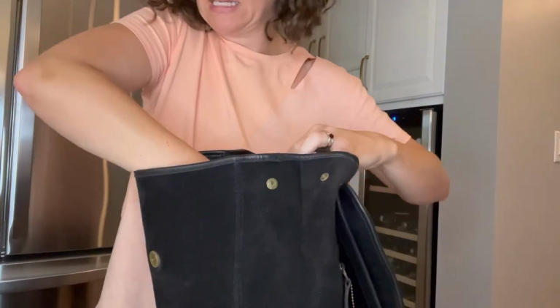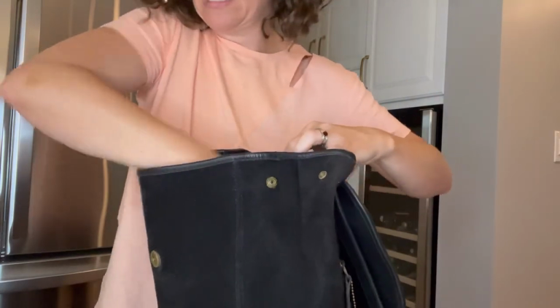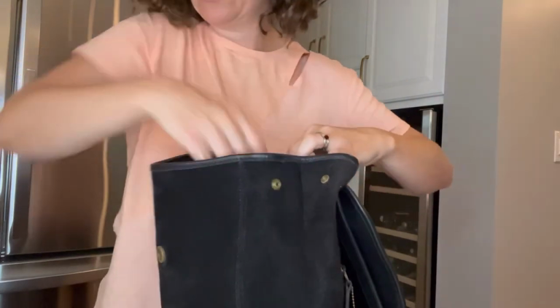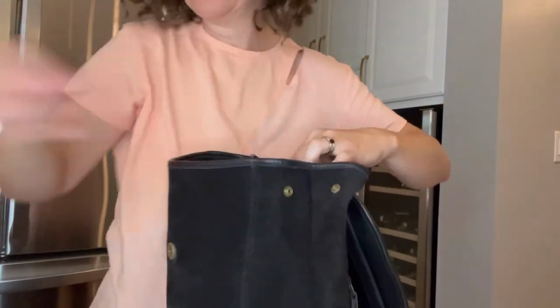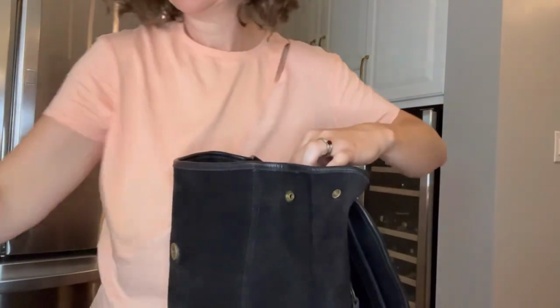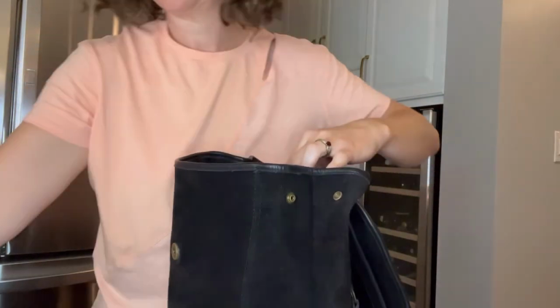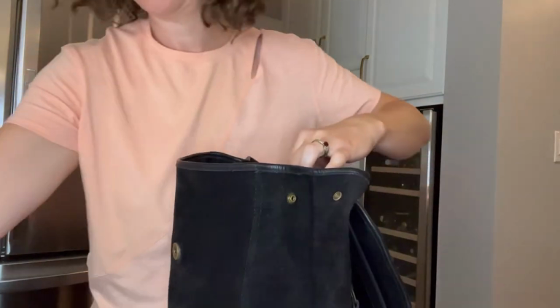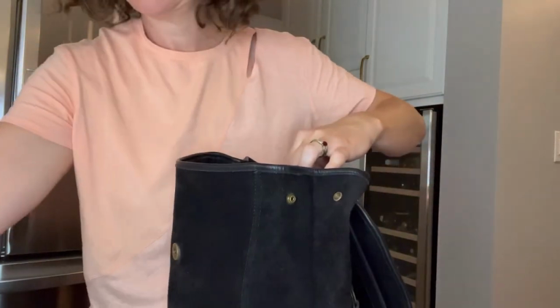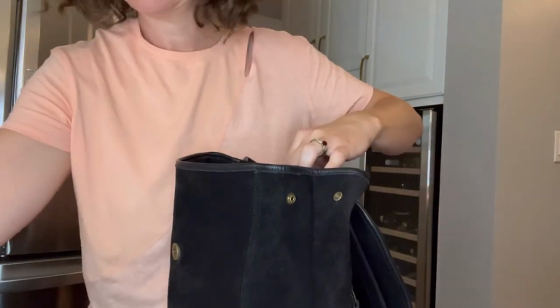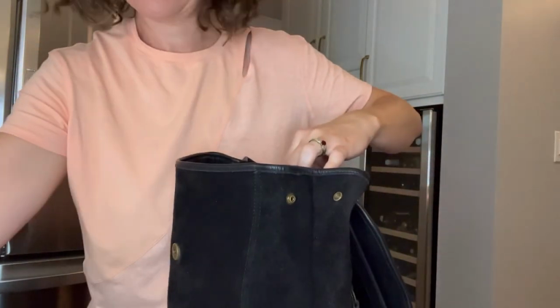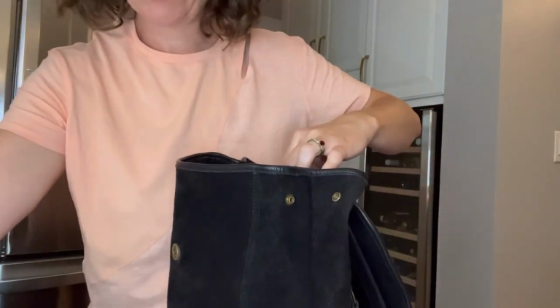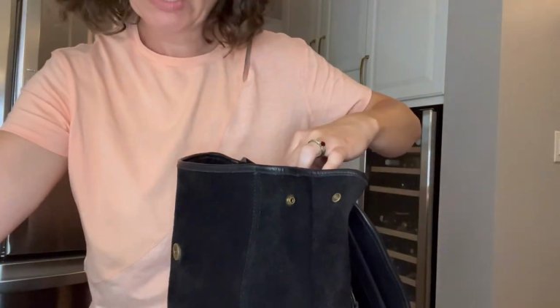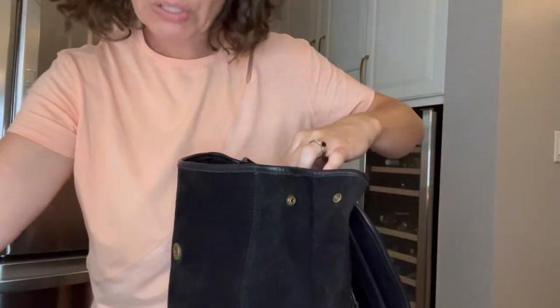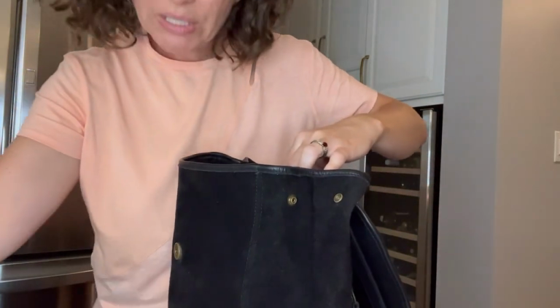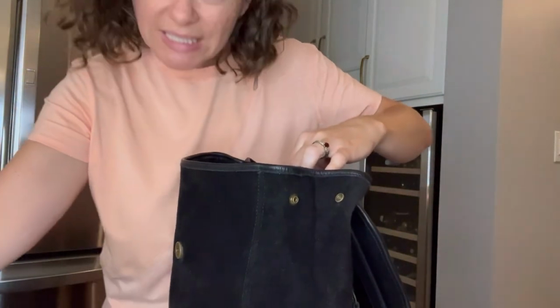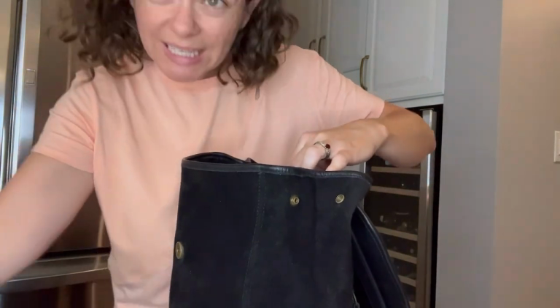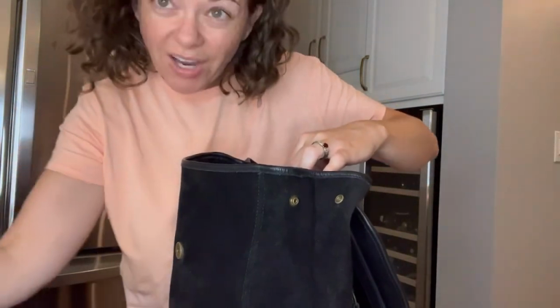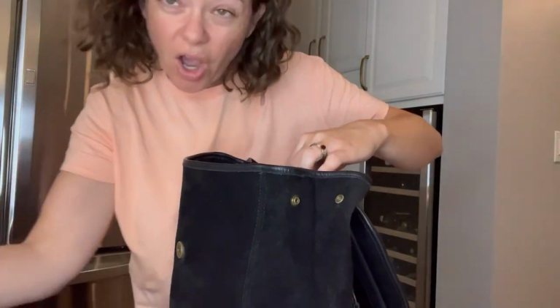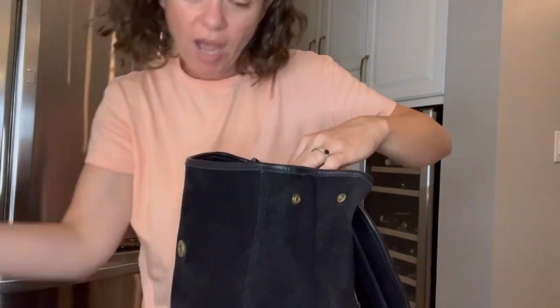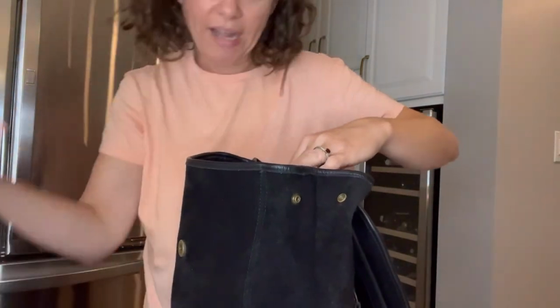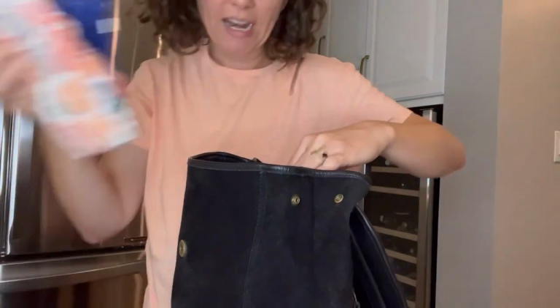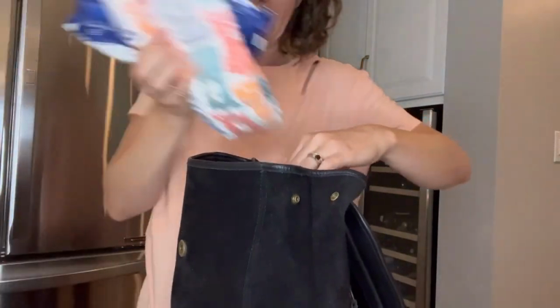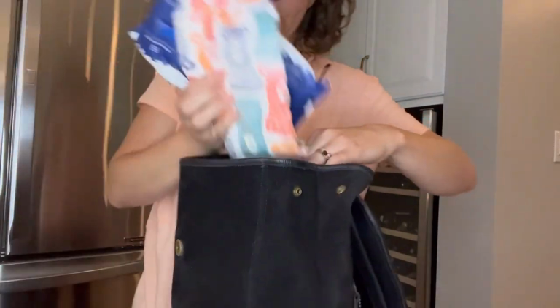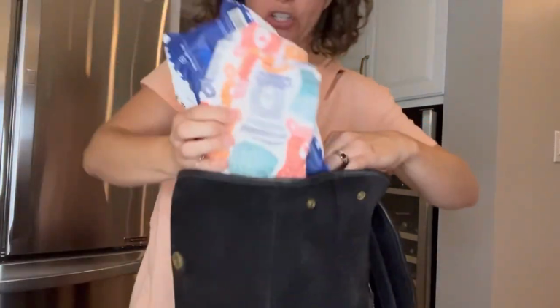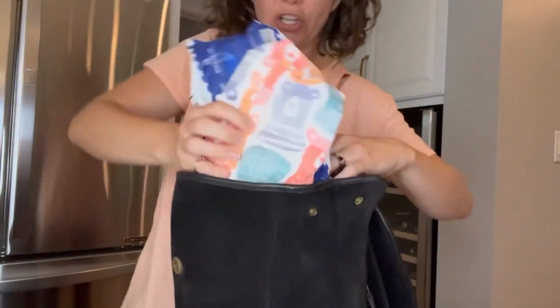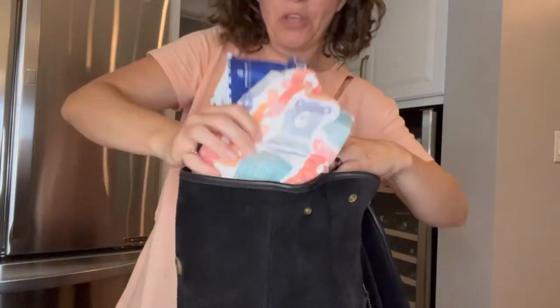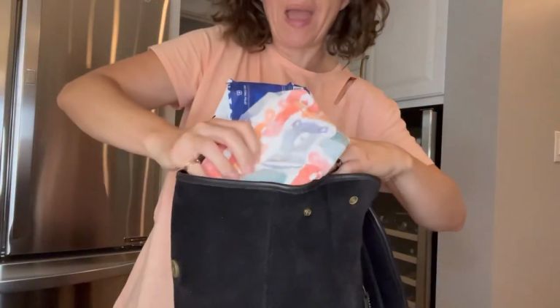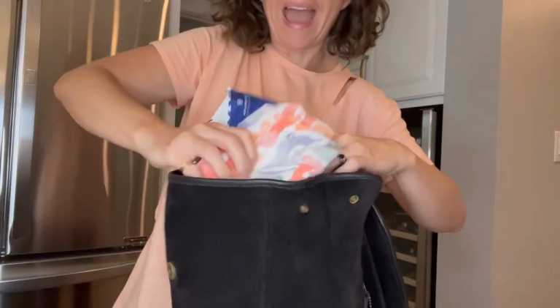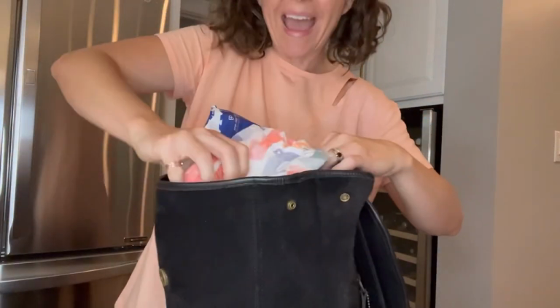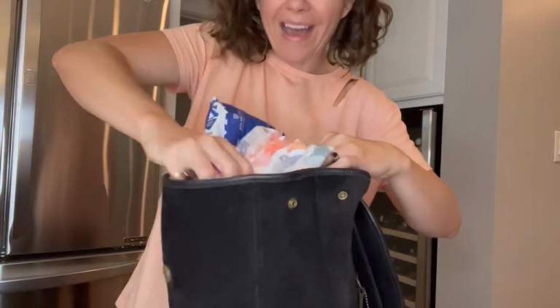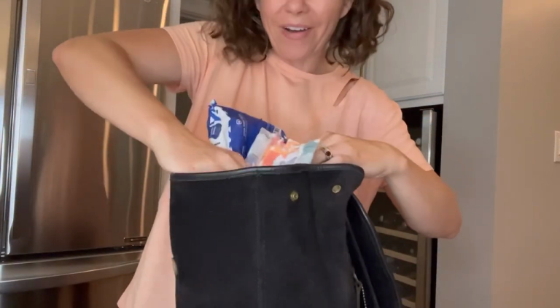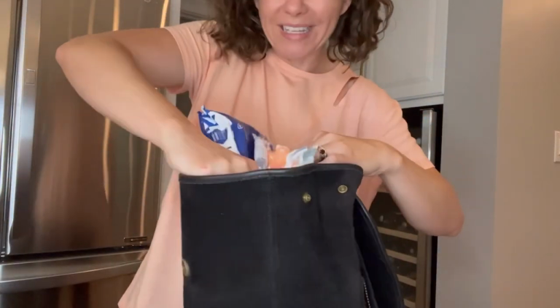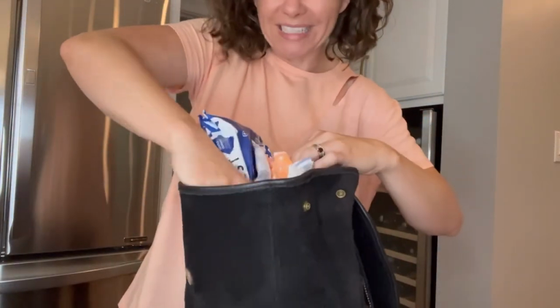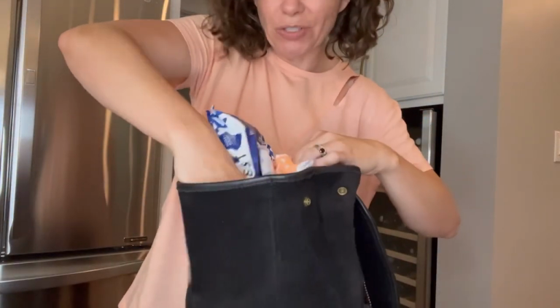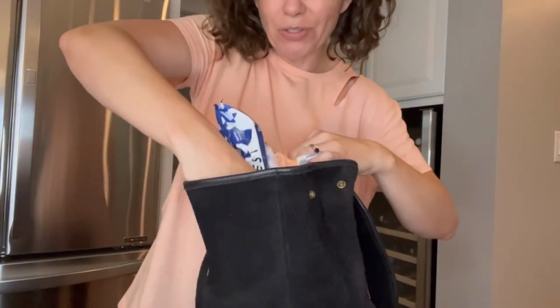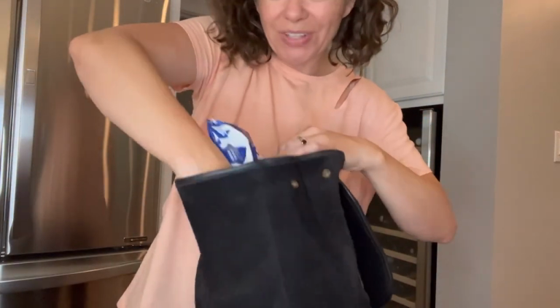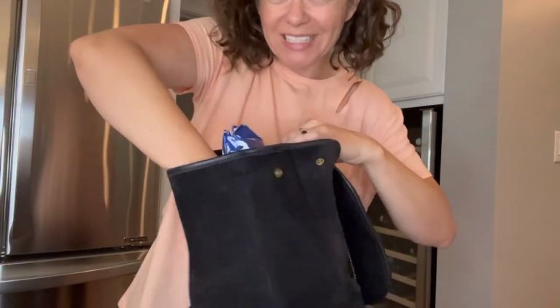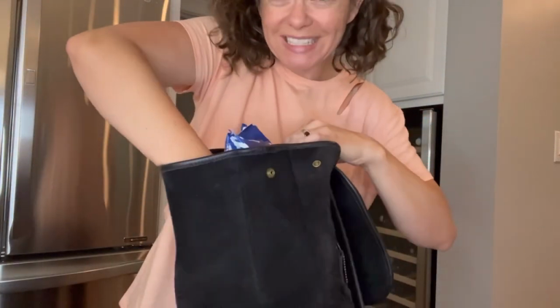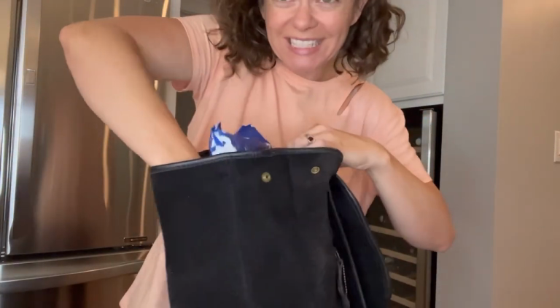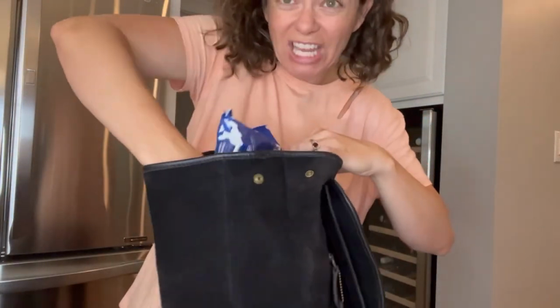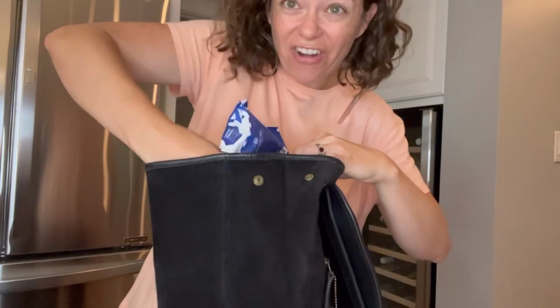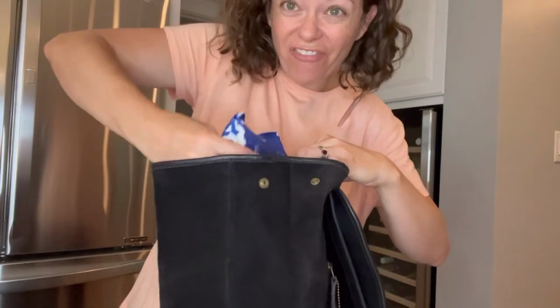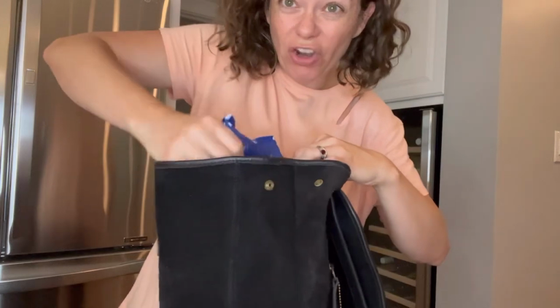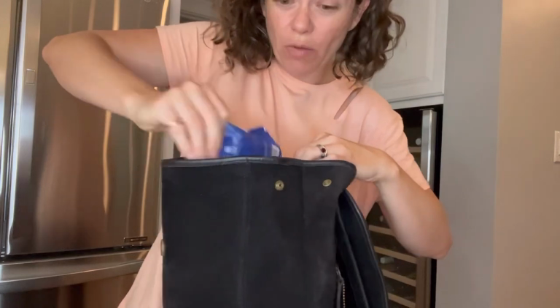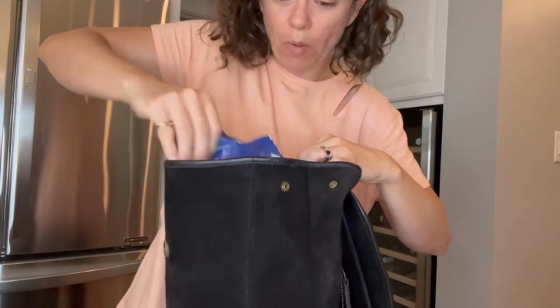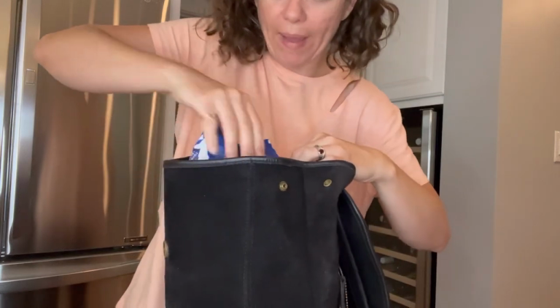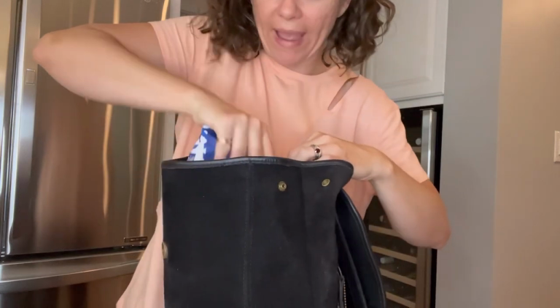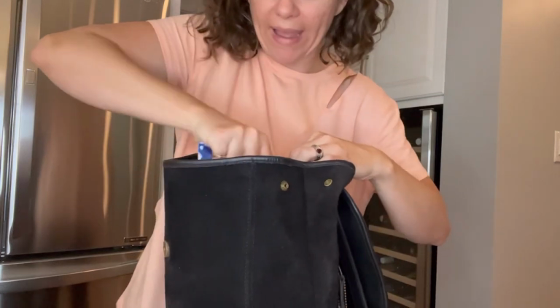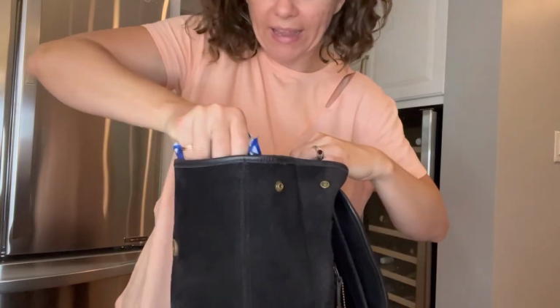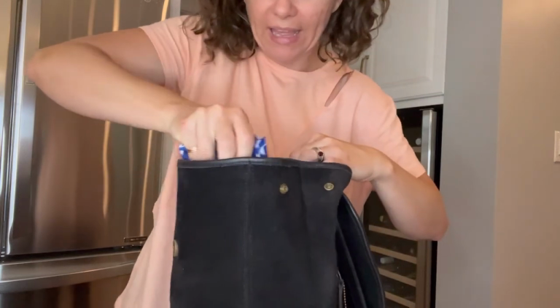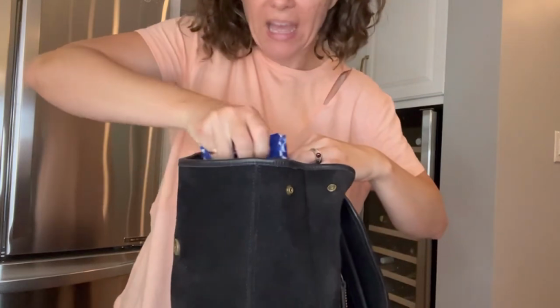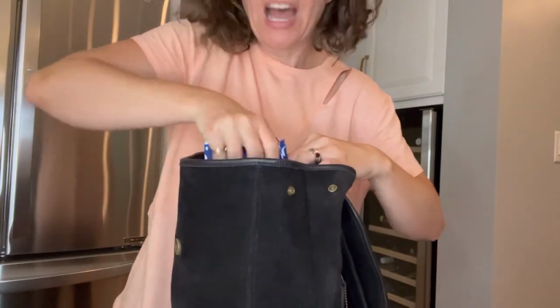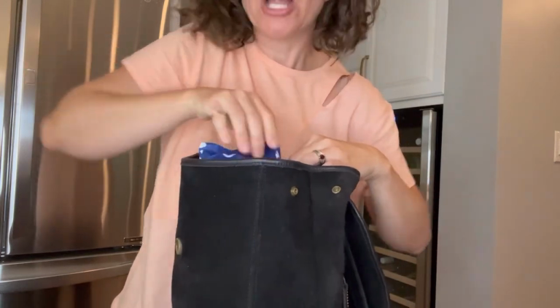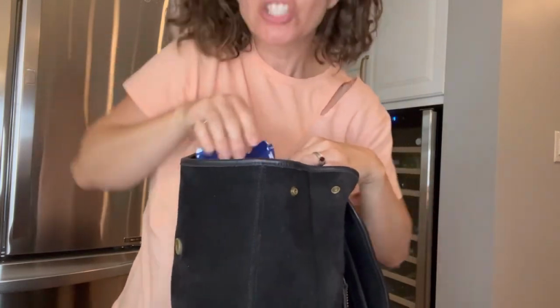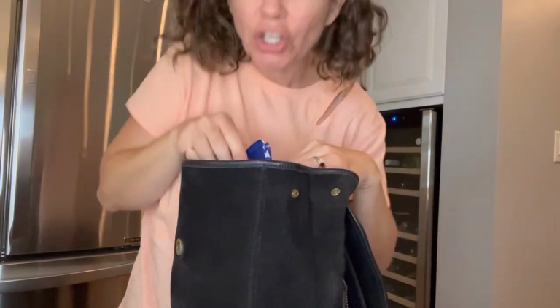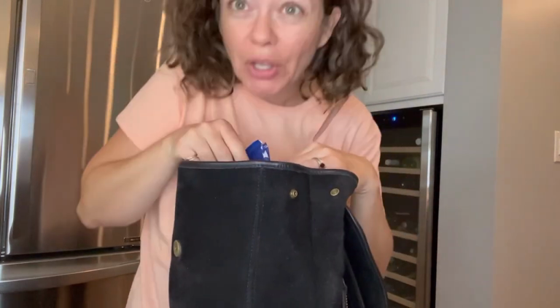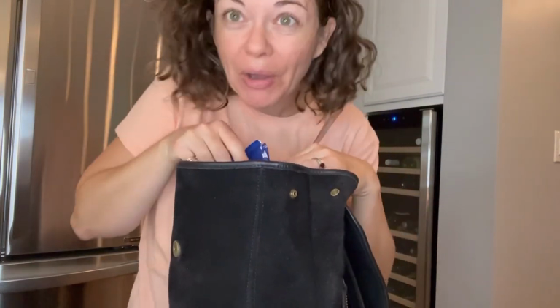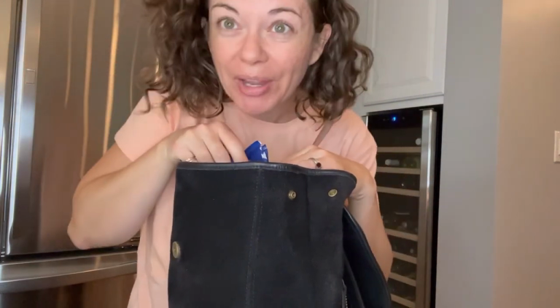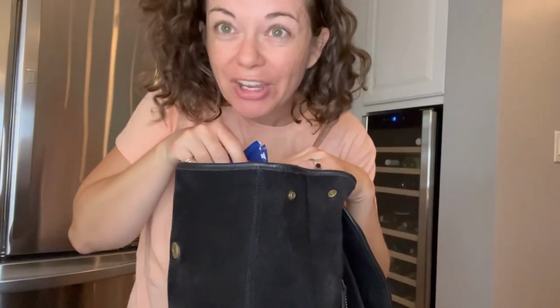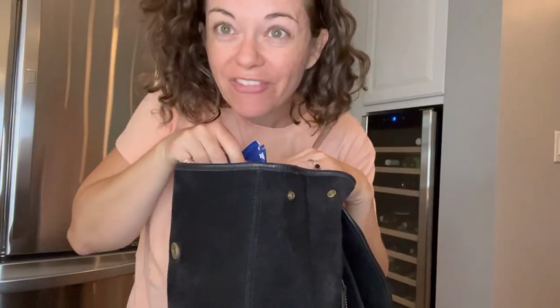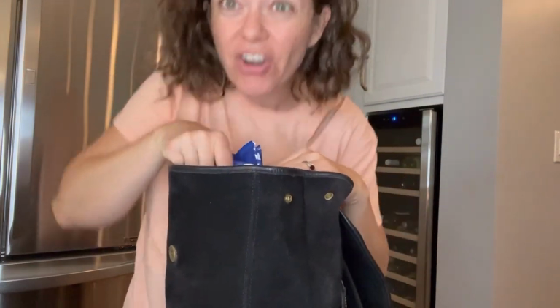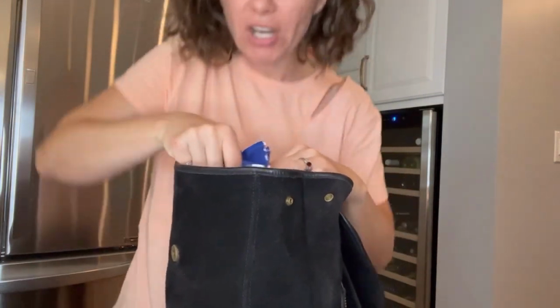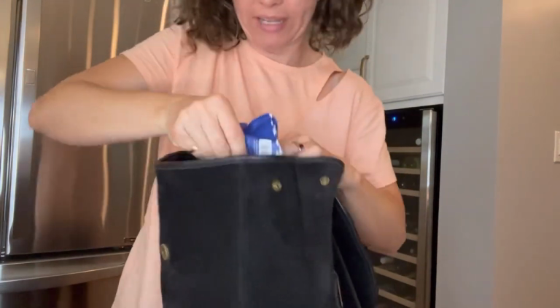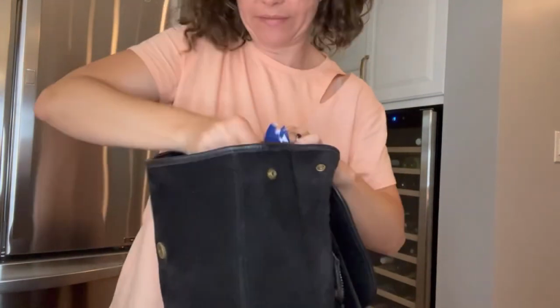Let me restock it so you can see what it looks like on, and I'll show you how to convert it — because I told you this is a convertible bag.